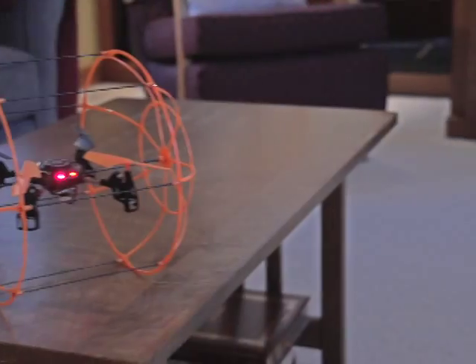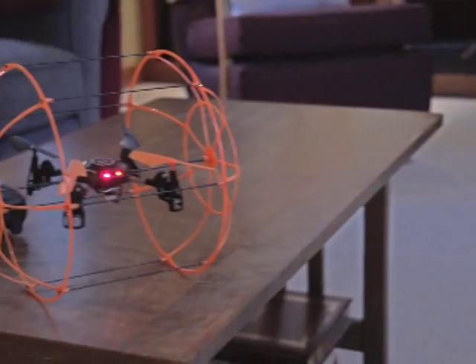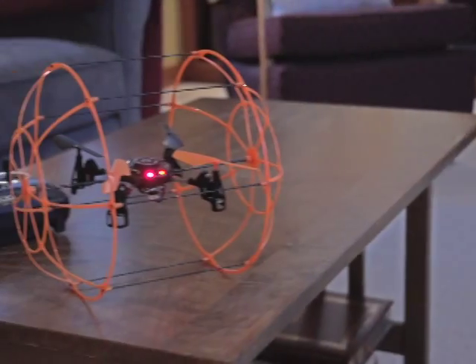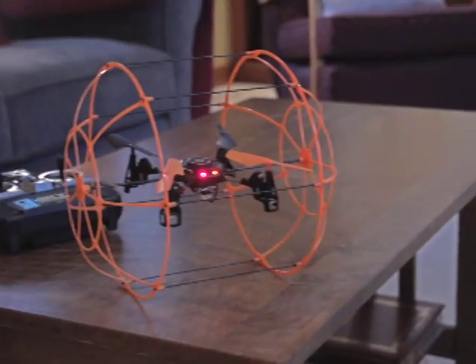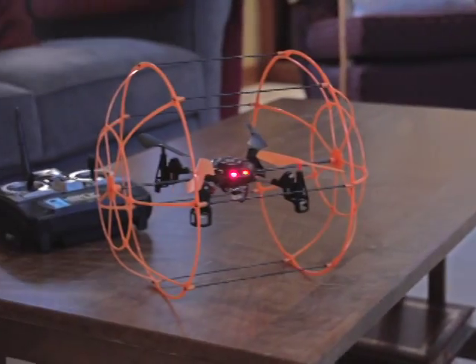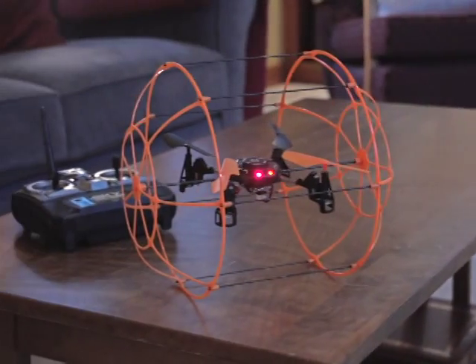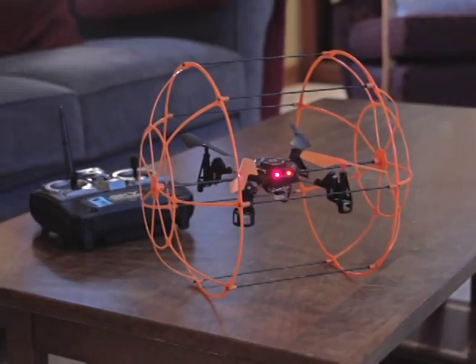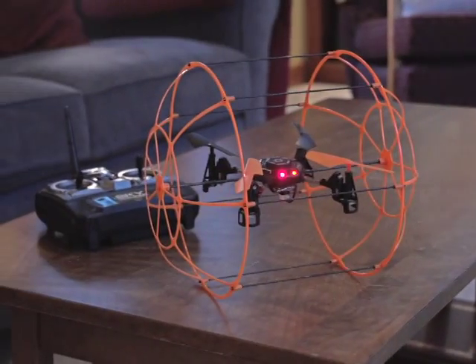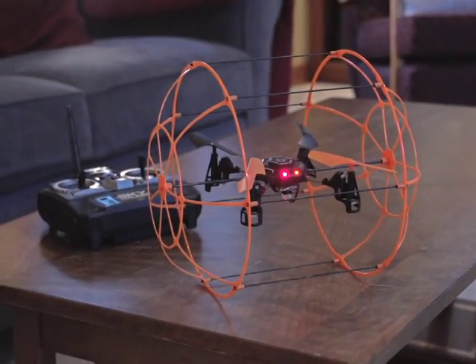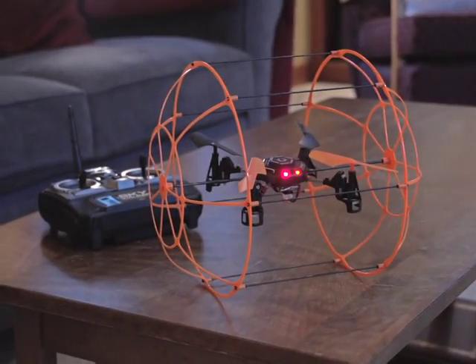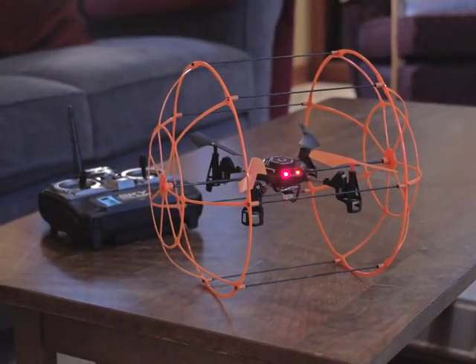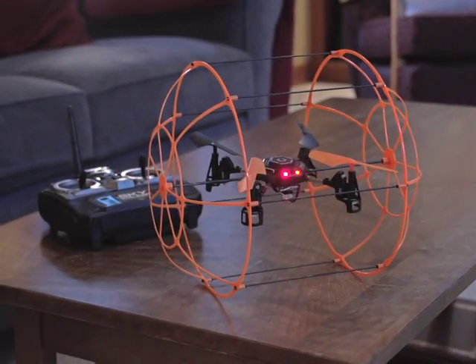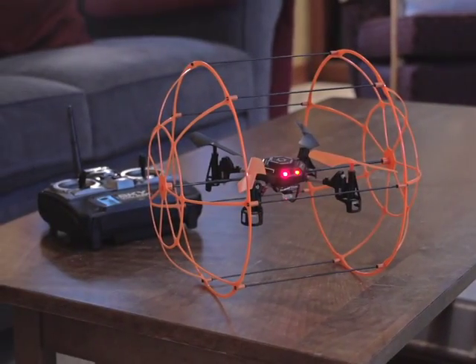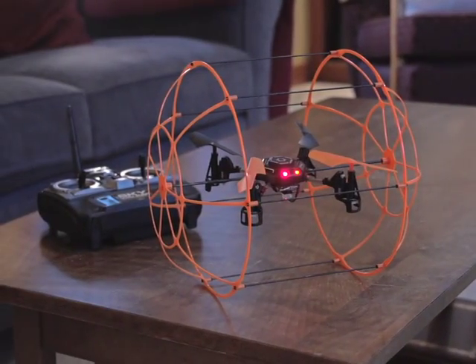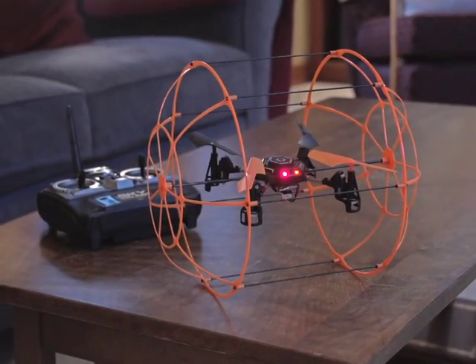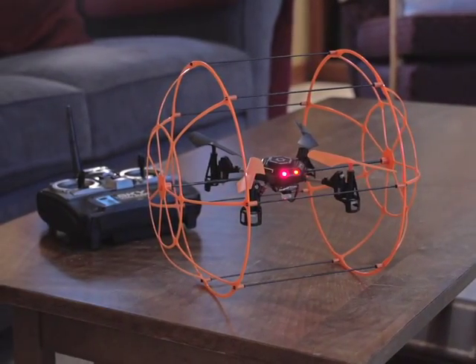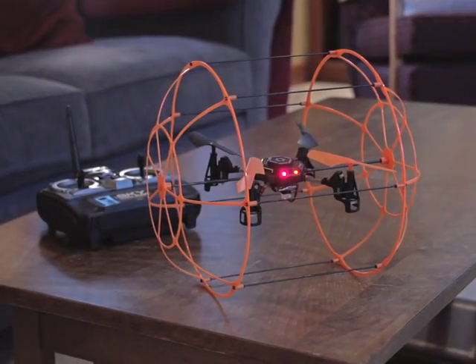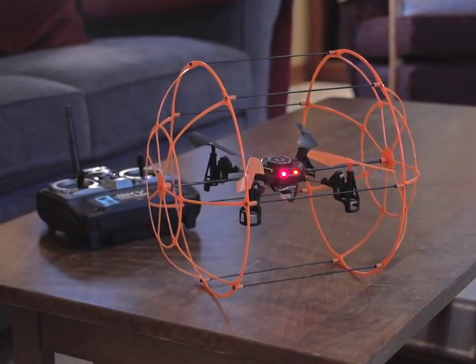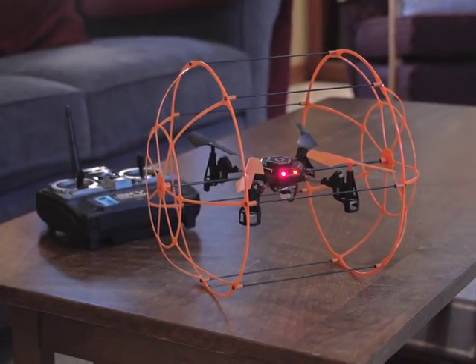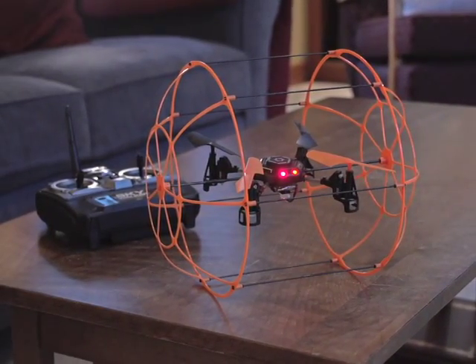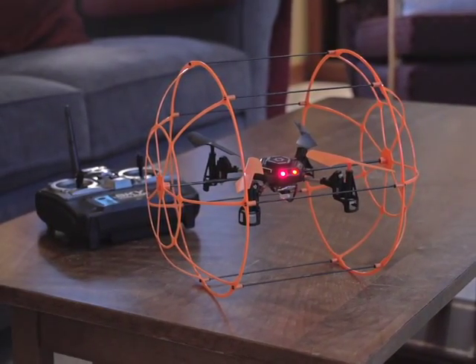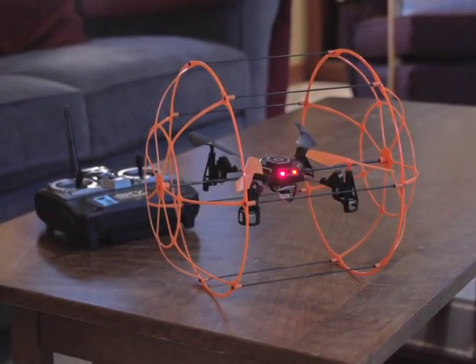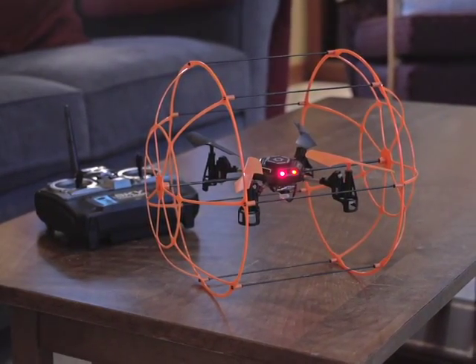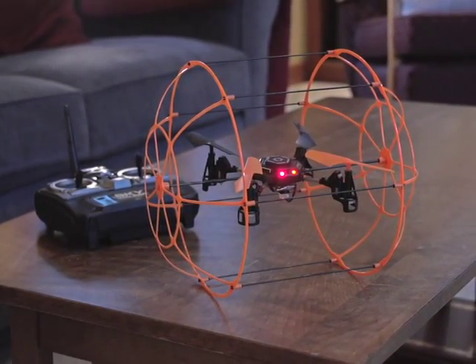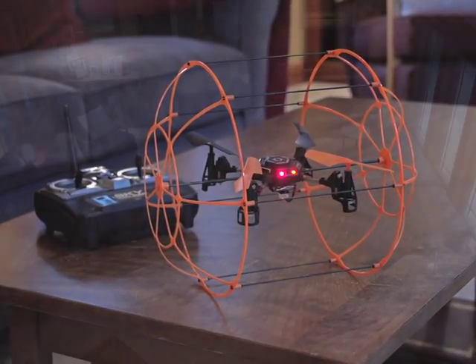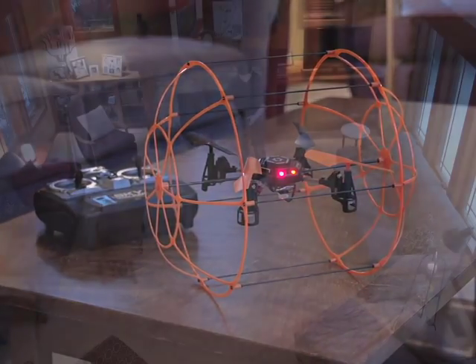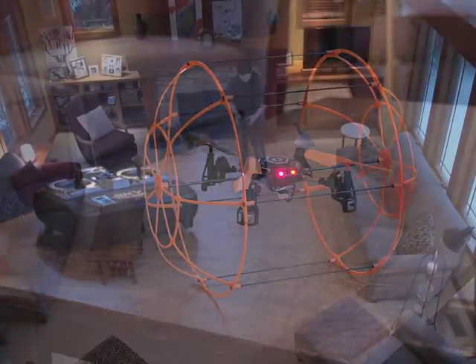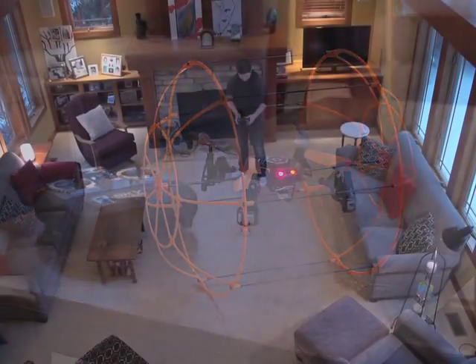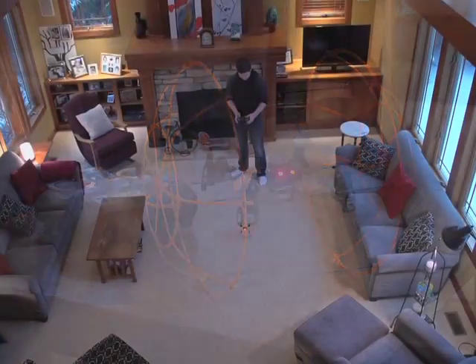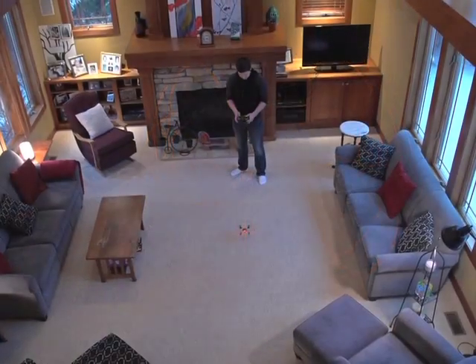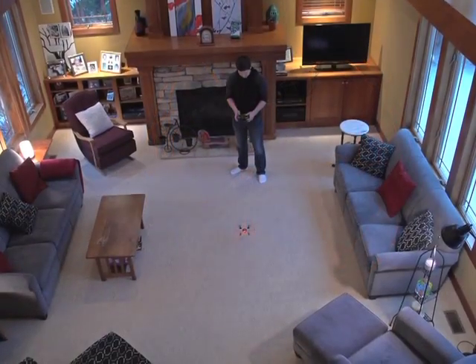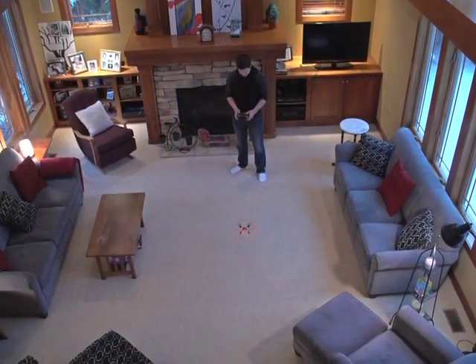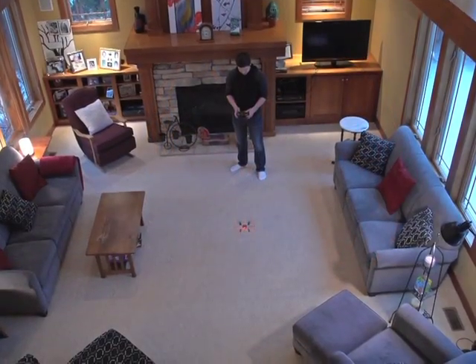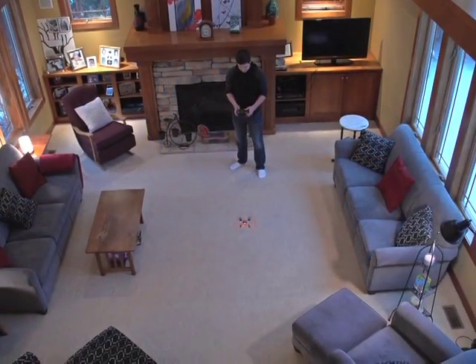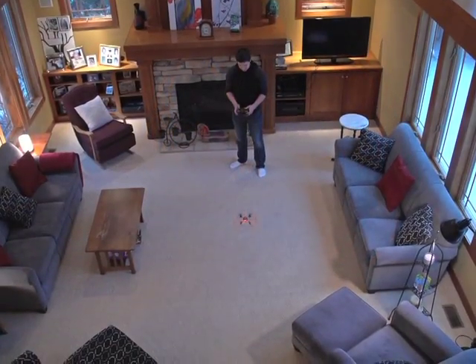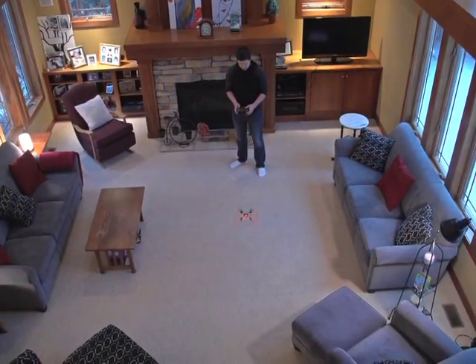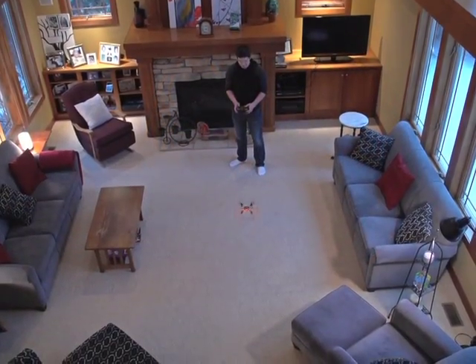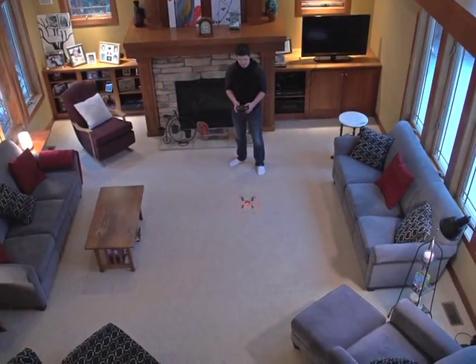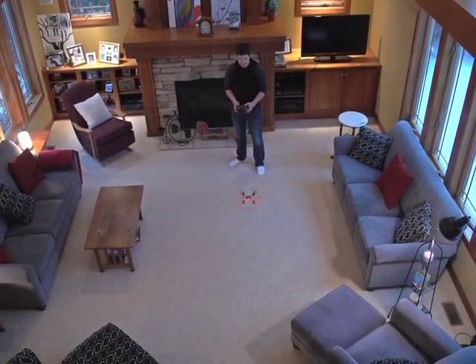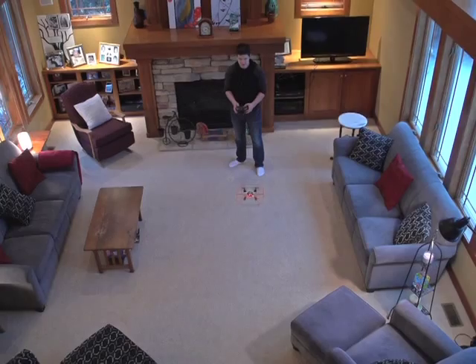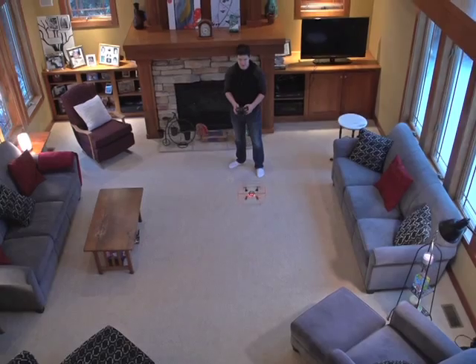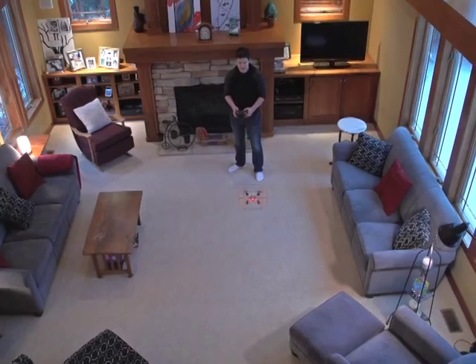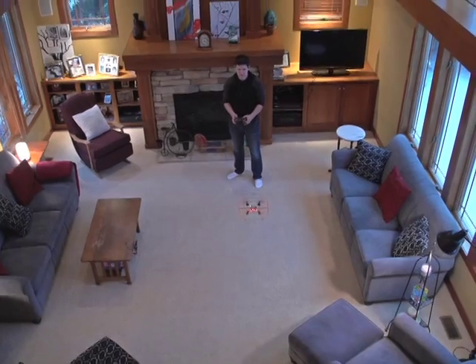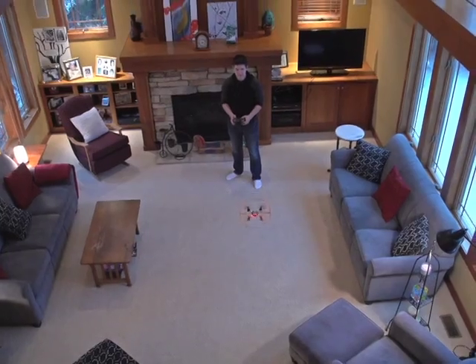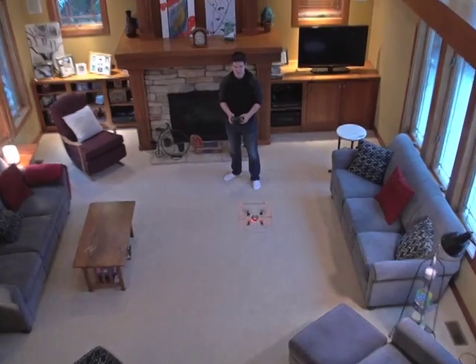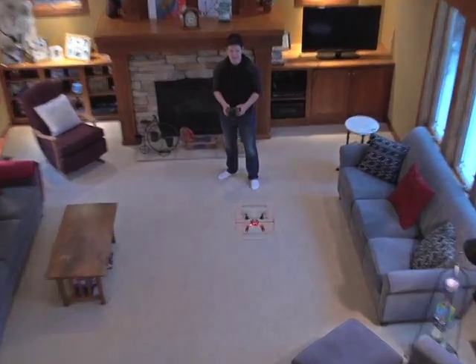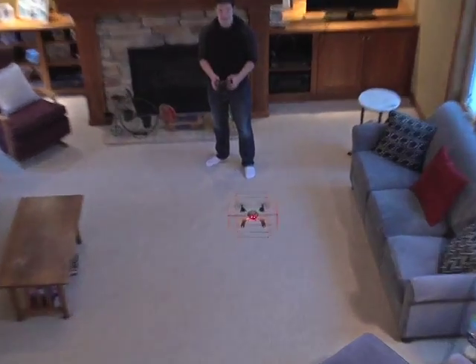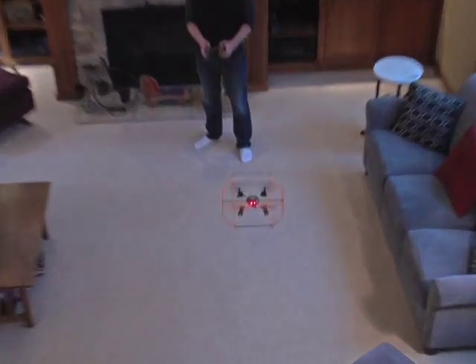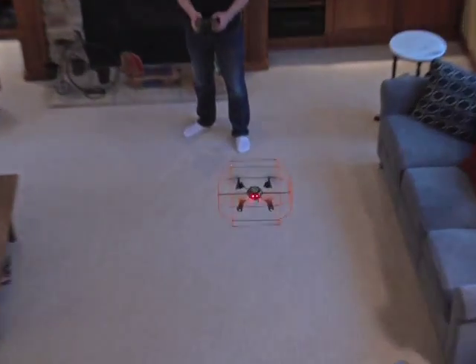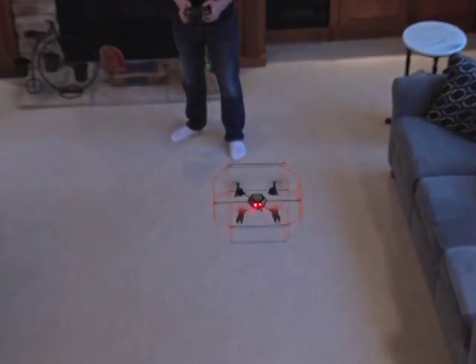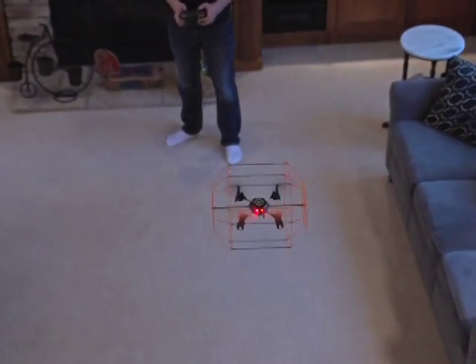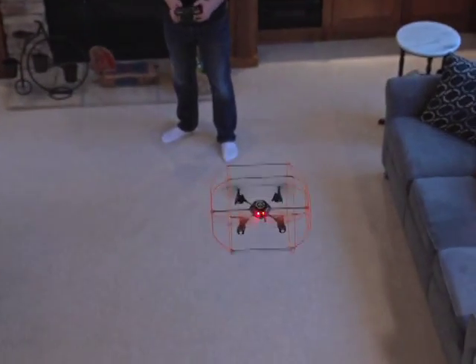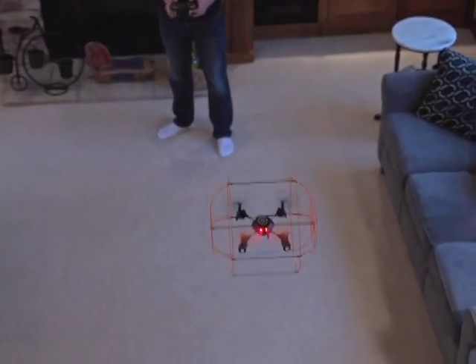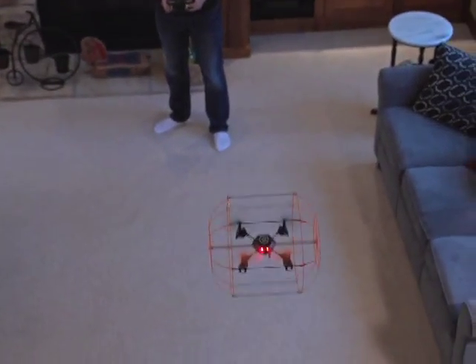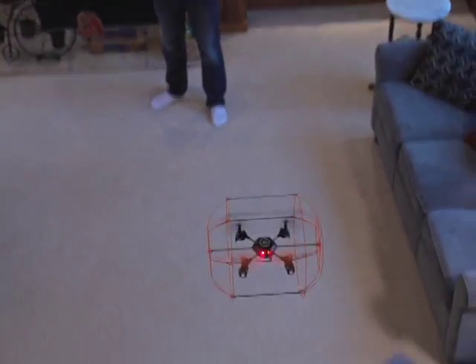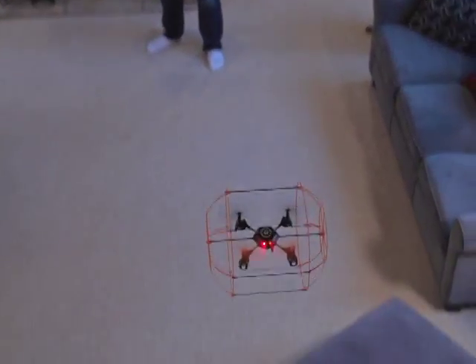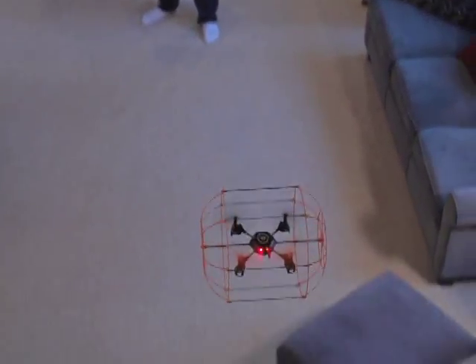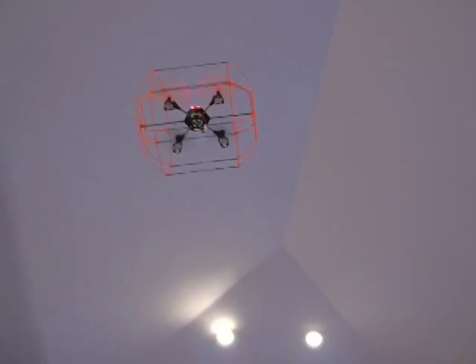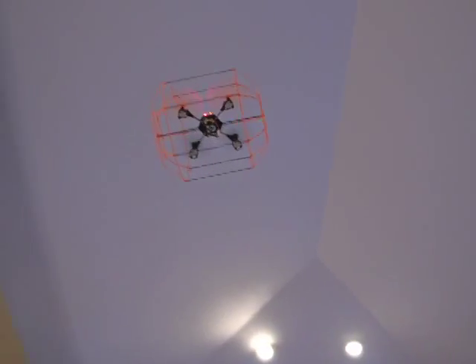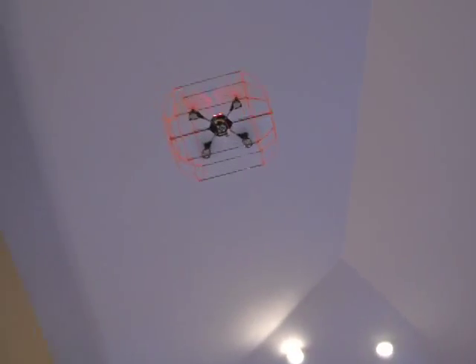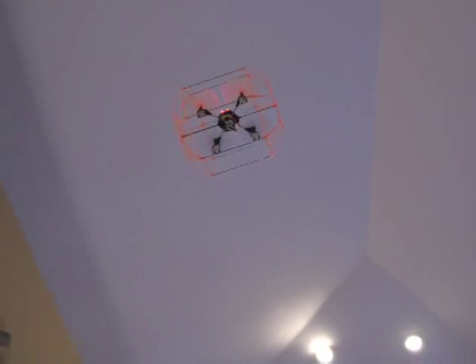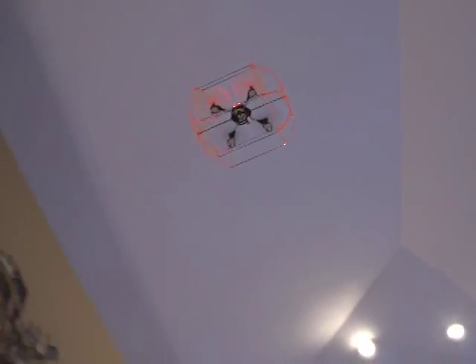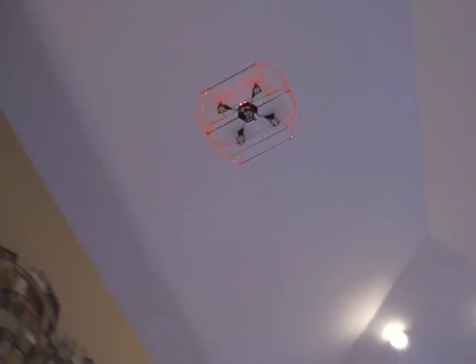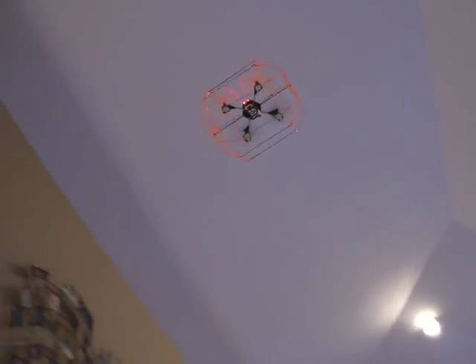Radio-controlled fun starts here. It's a bird, it's a plane, it's the Skyrunner Quadcopter.